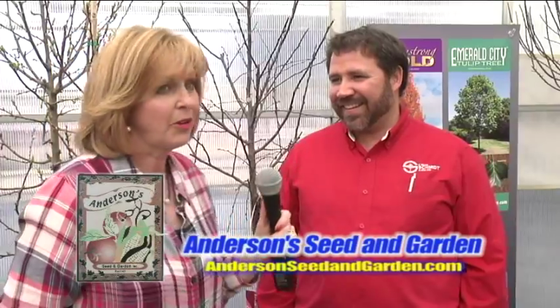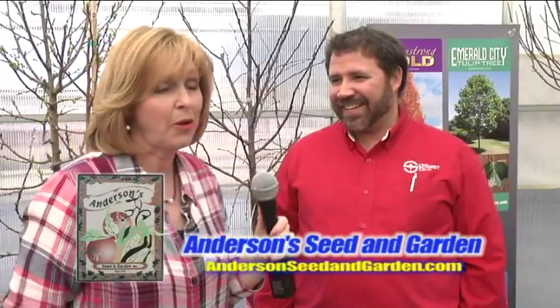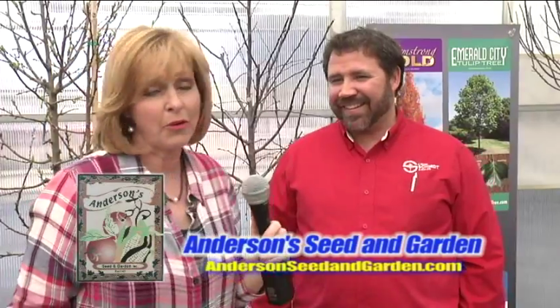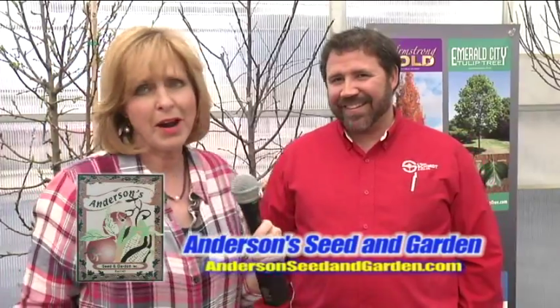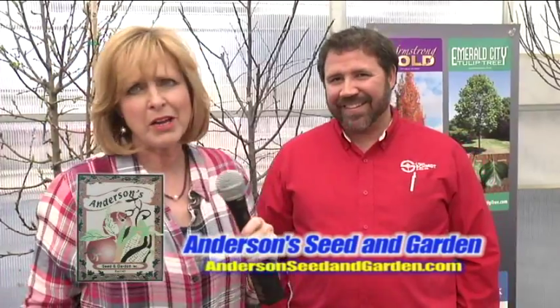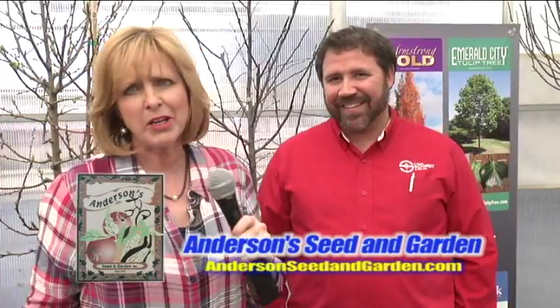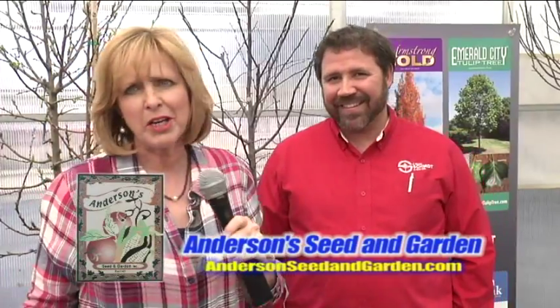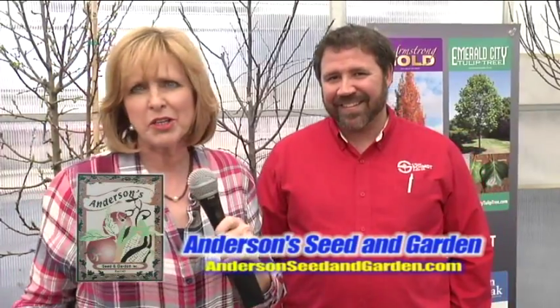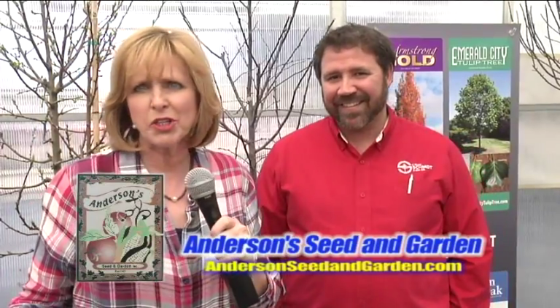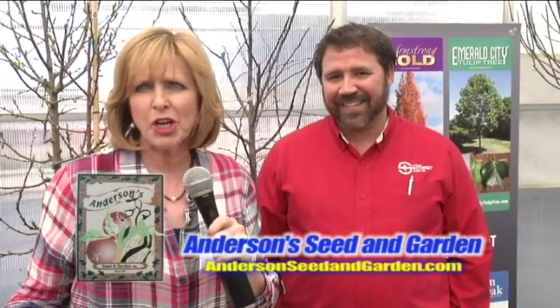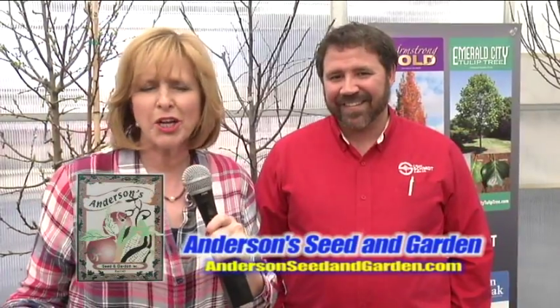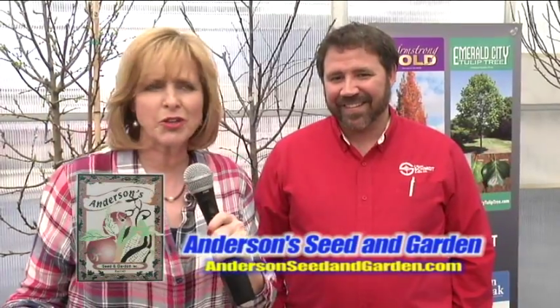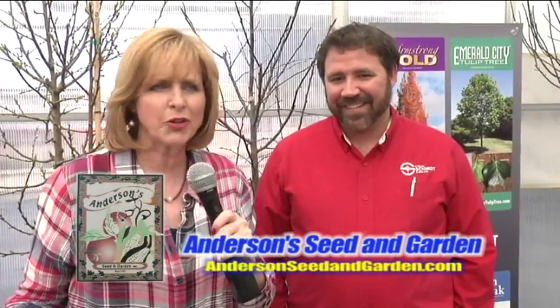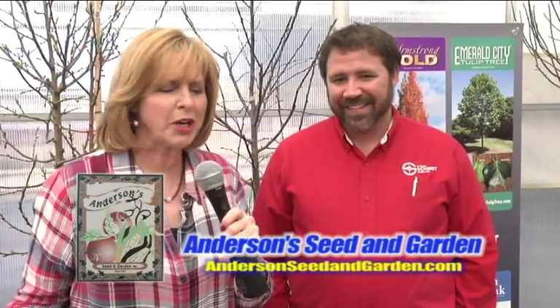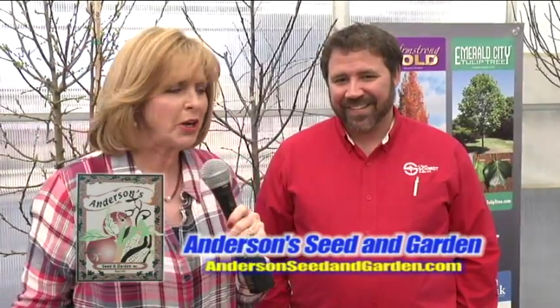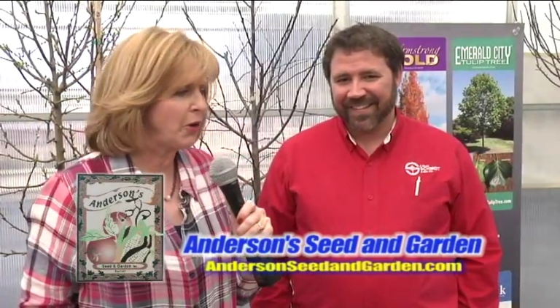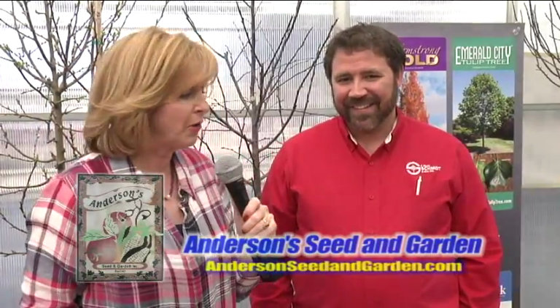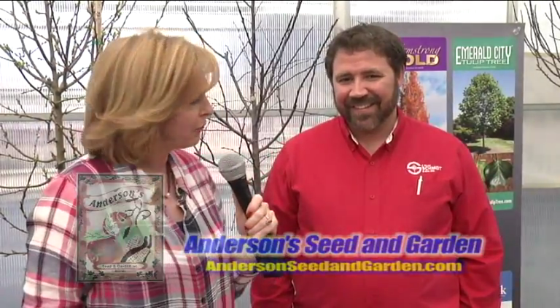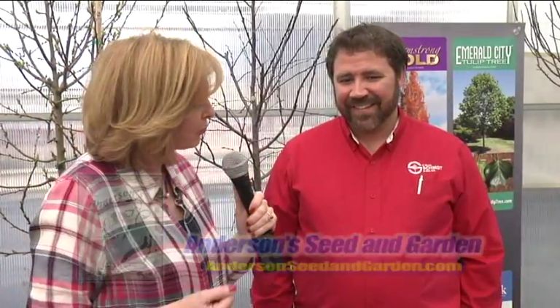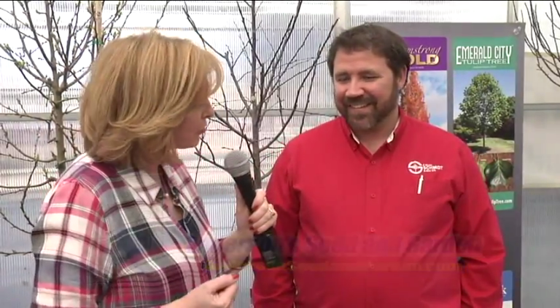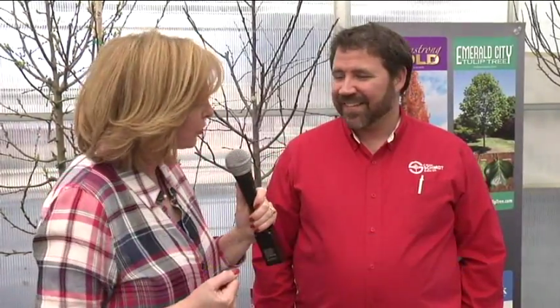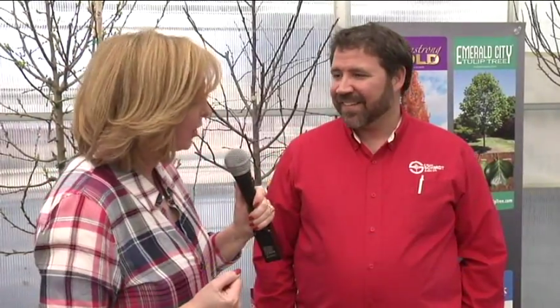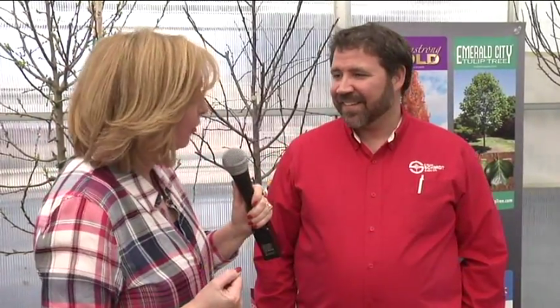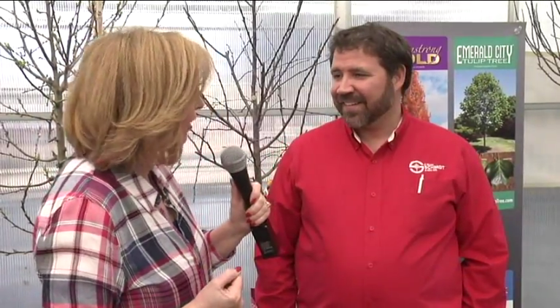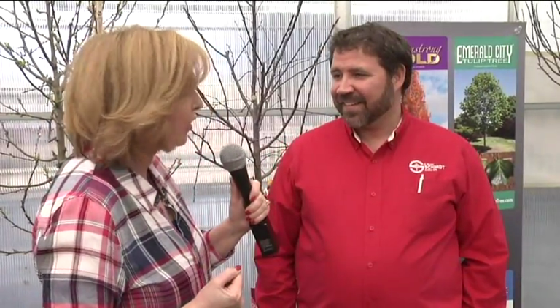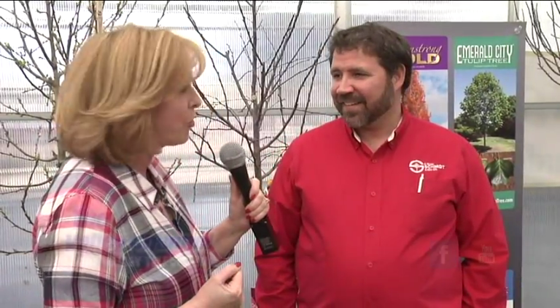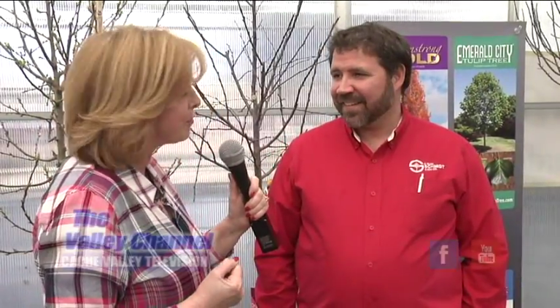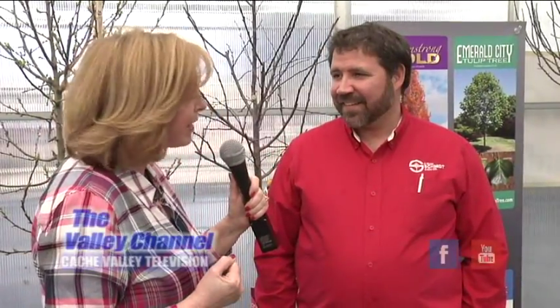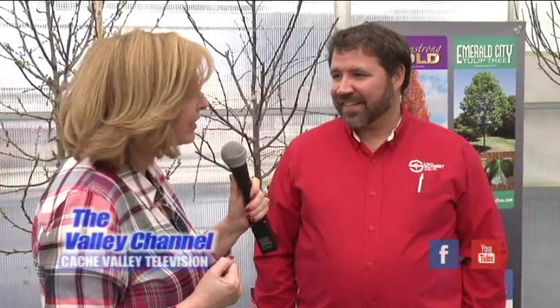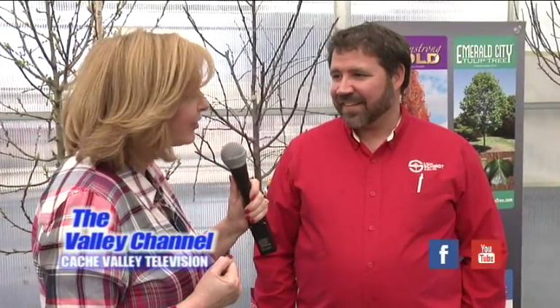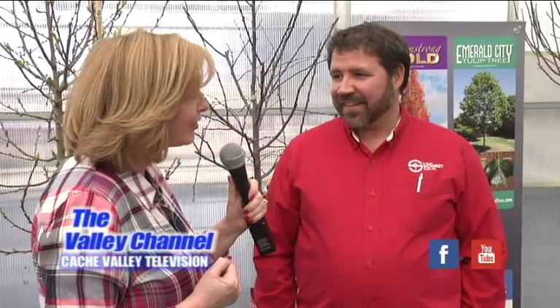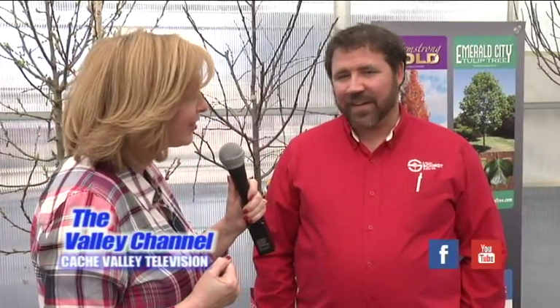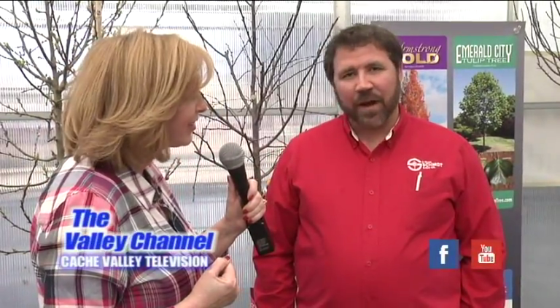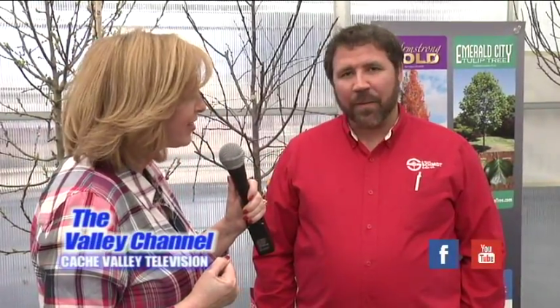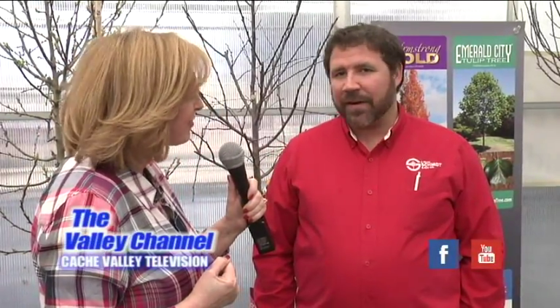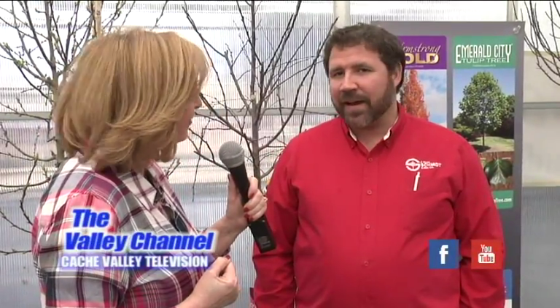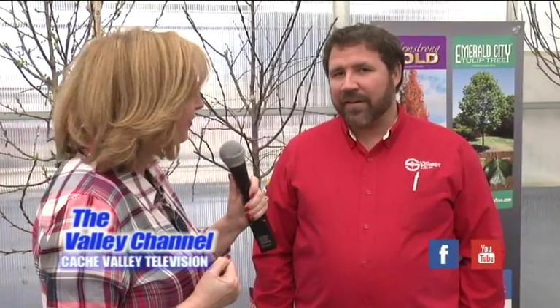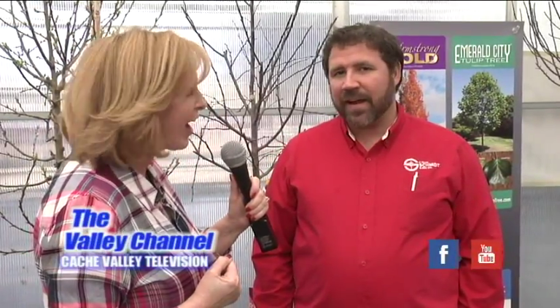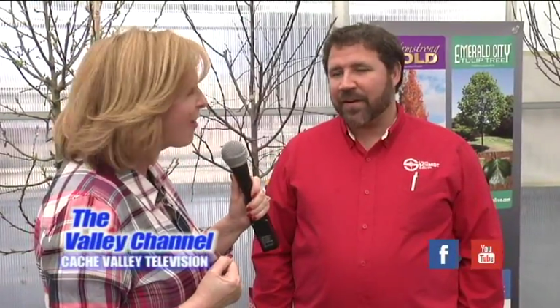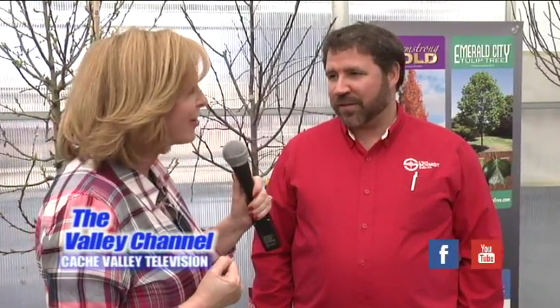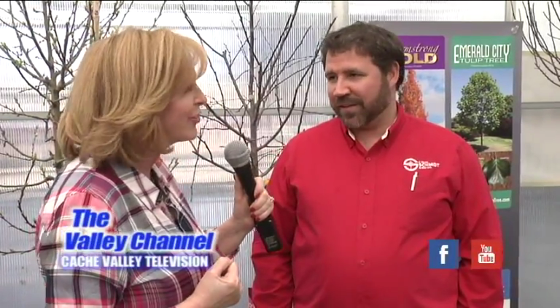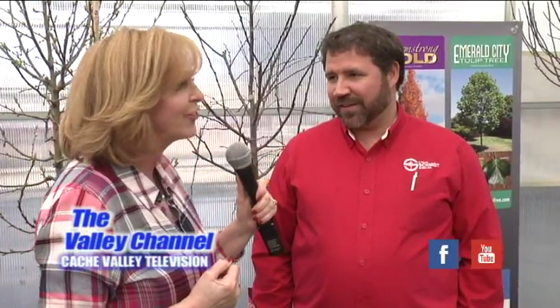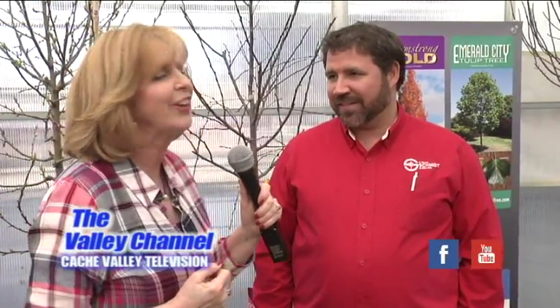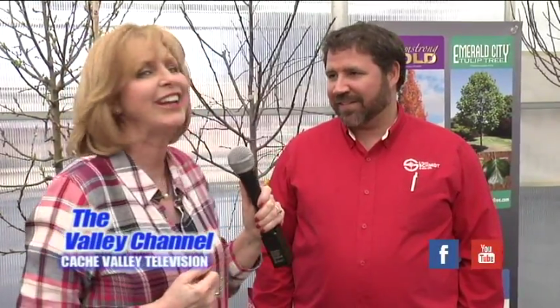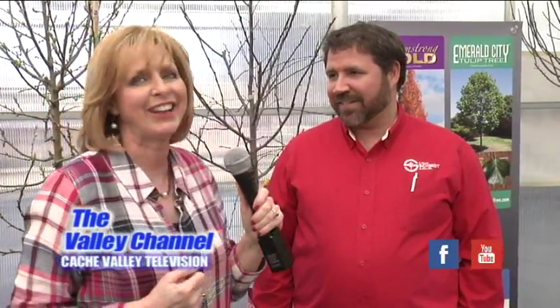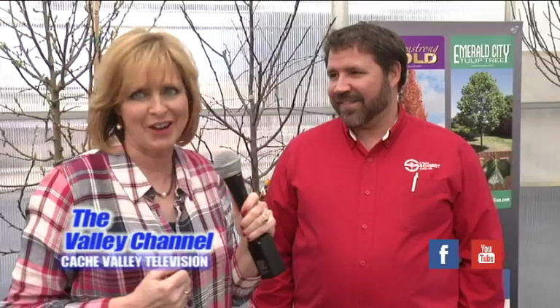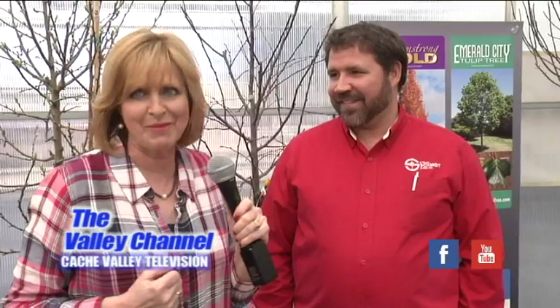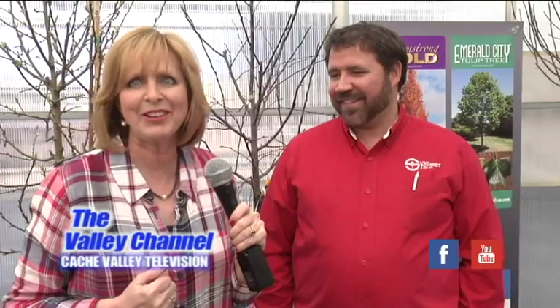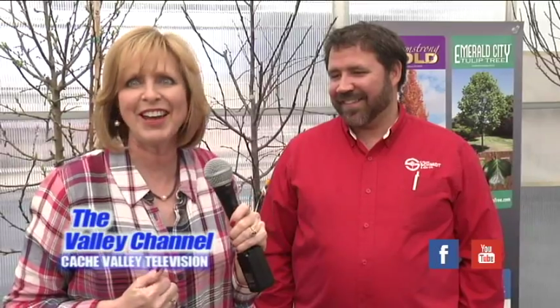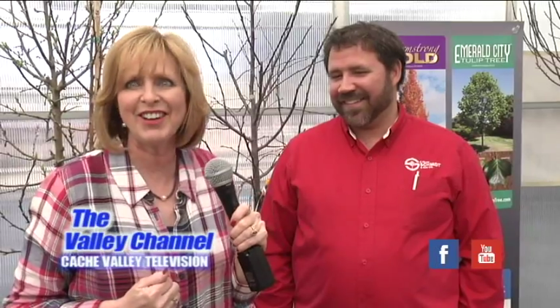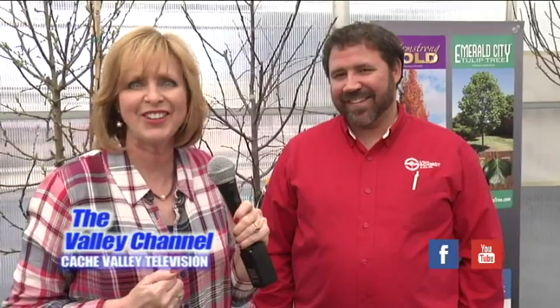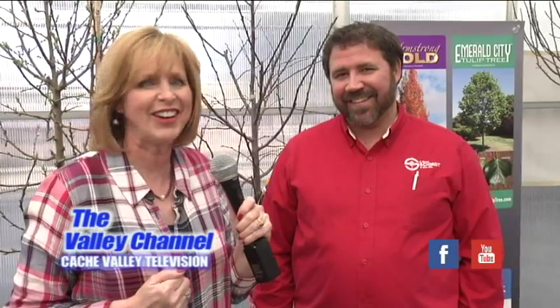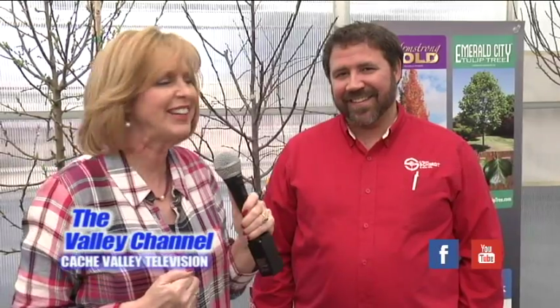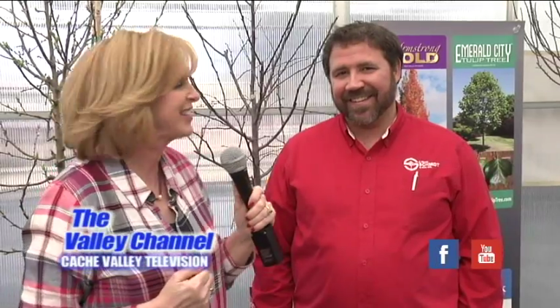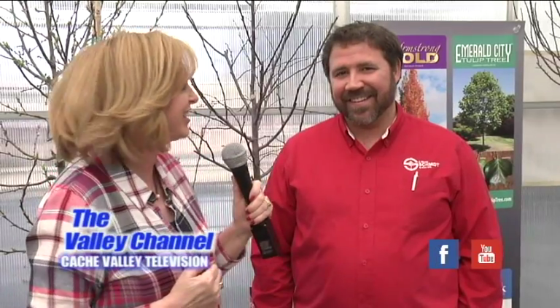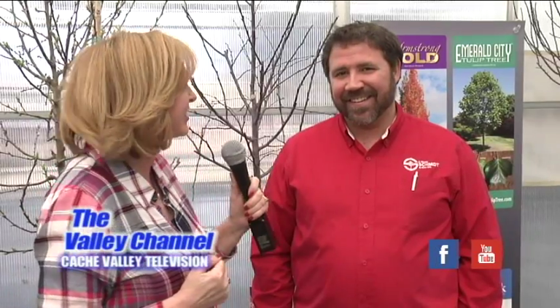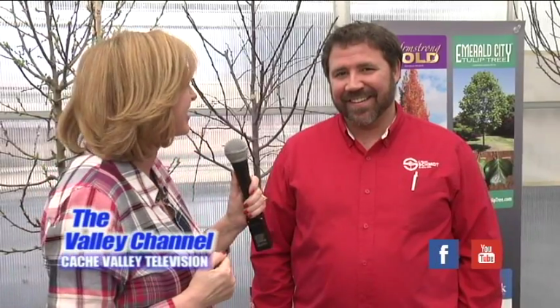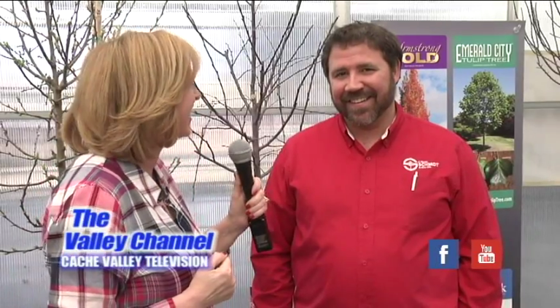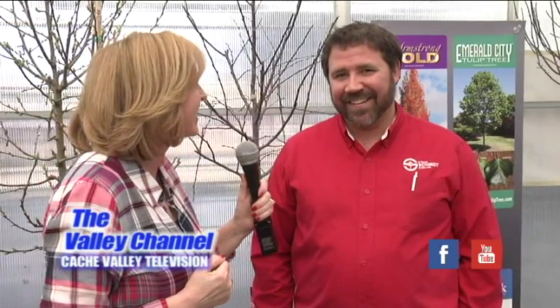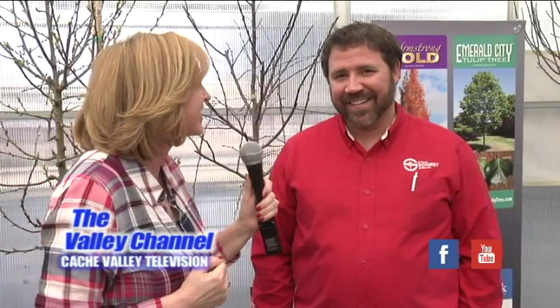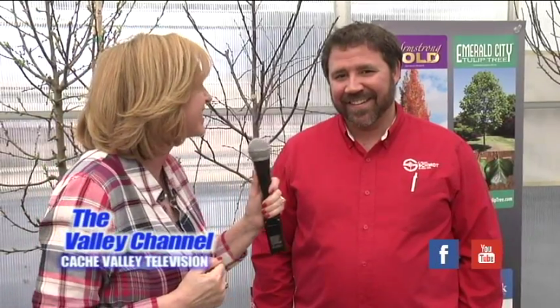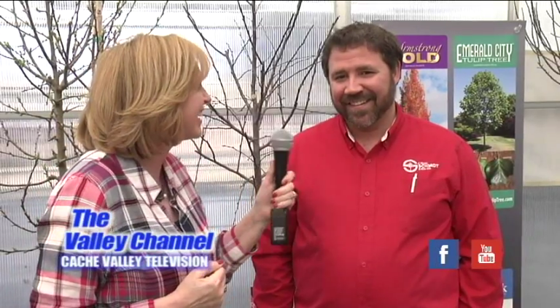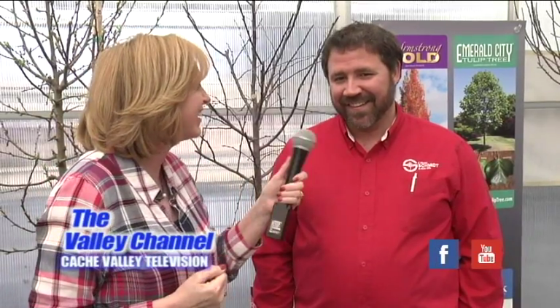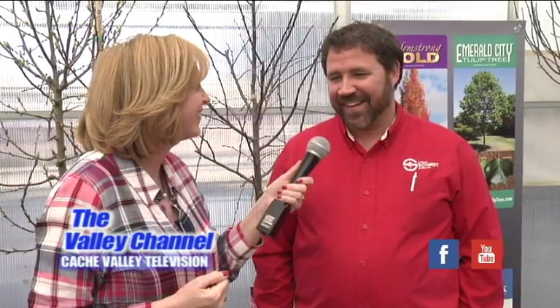So if you need a shade tree, a fruit tree, or an ornamental flowering tree, come on down to Anderson's. Thanks, Dave.